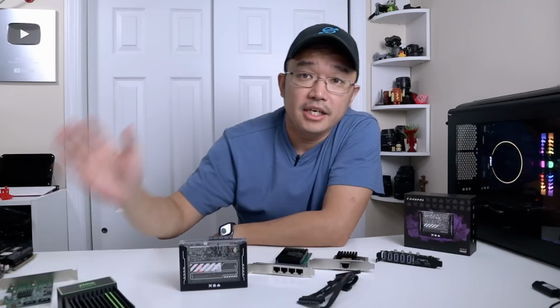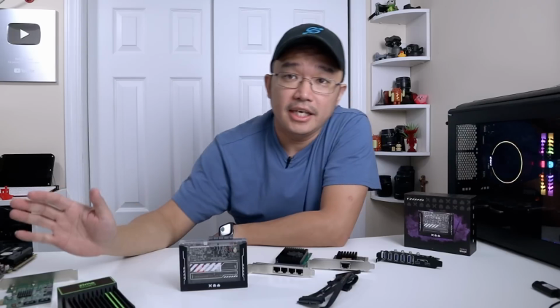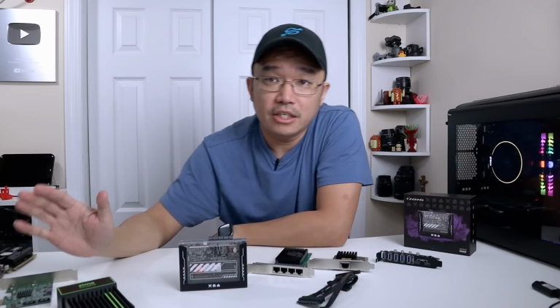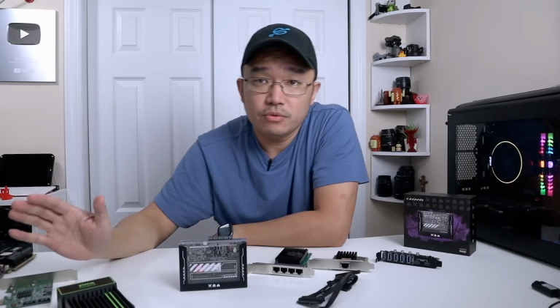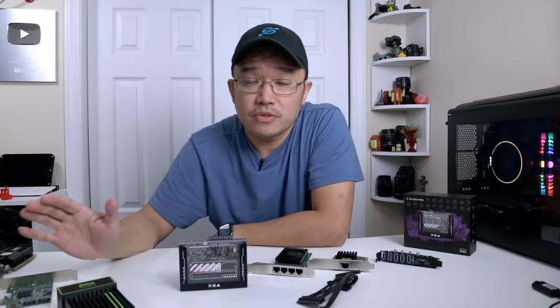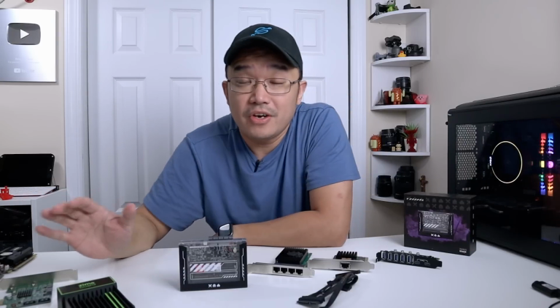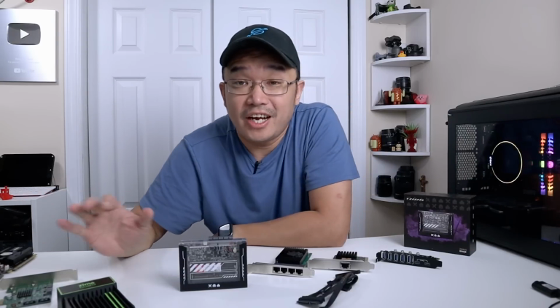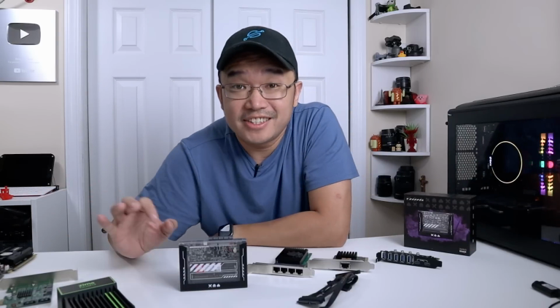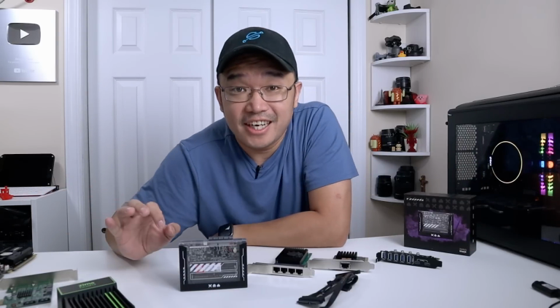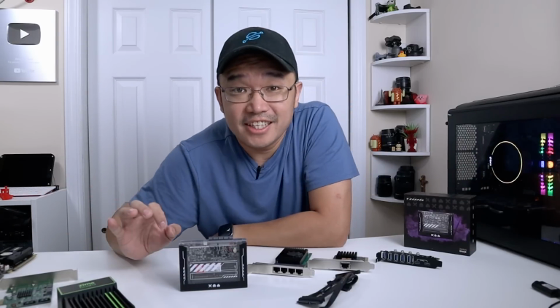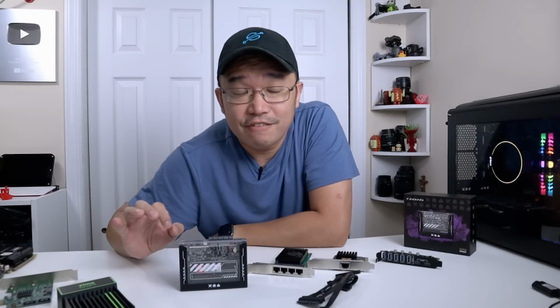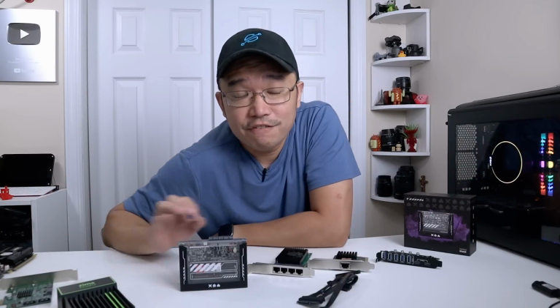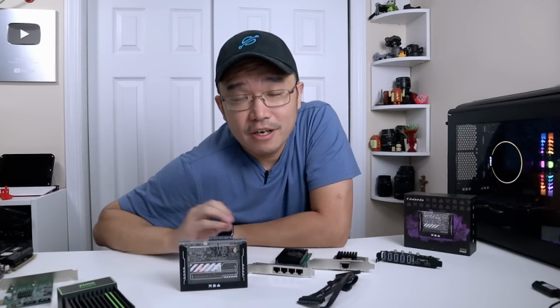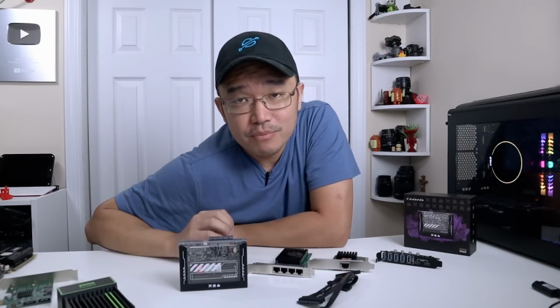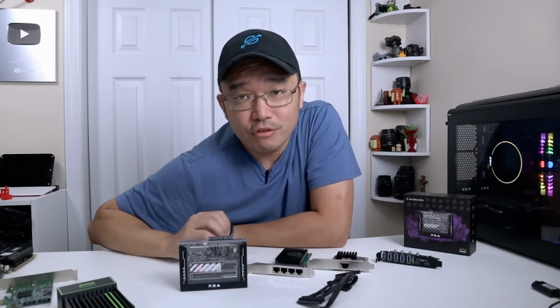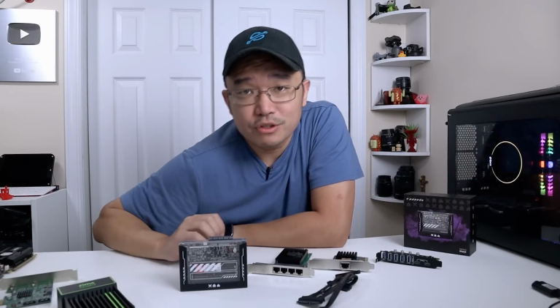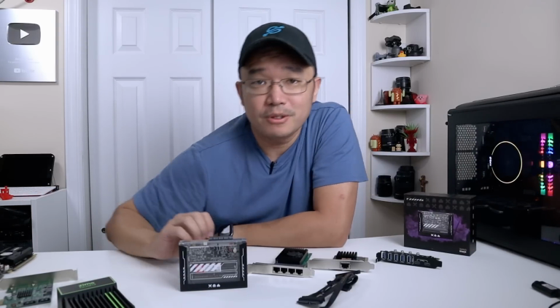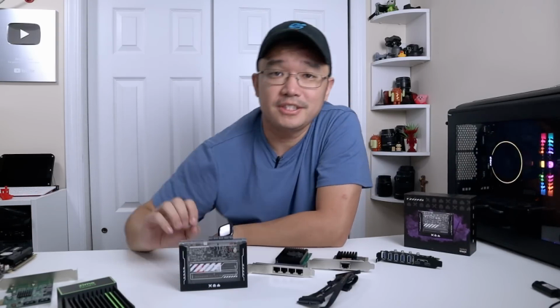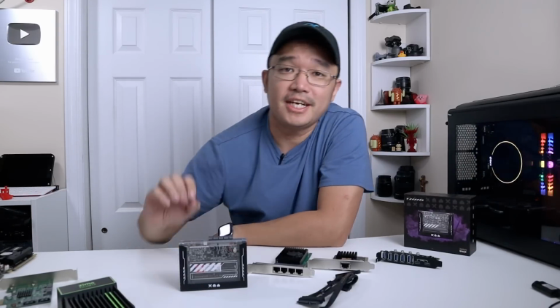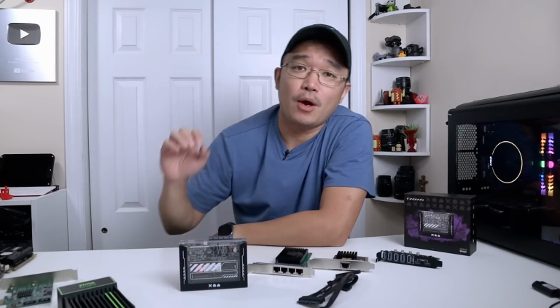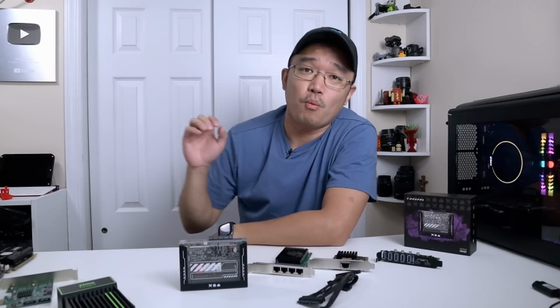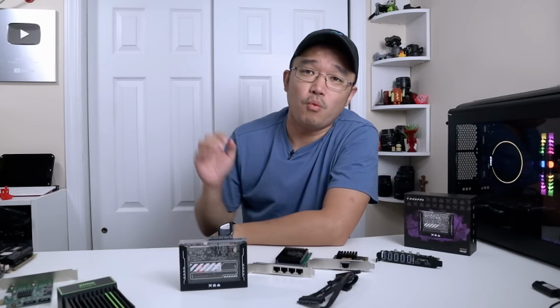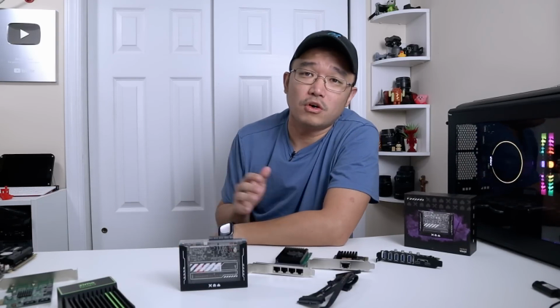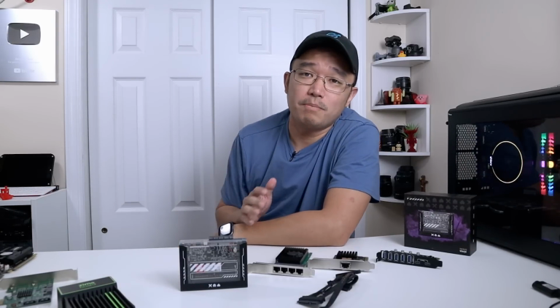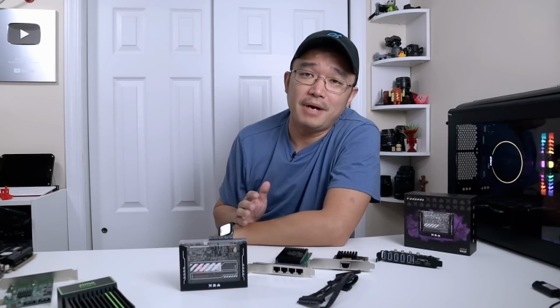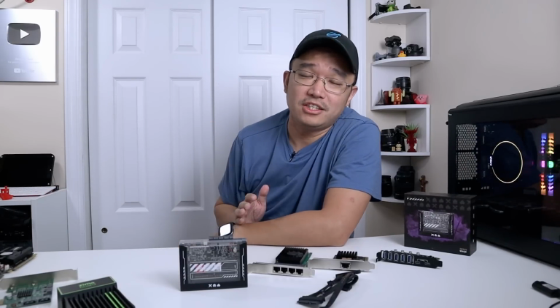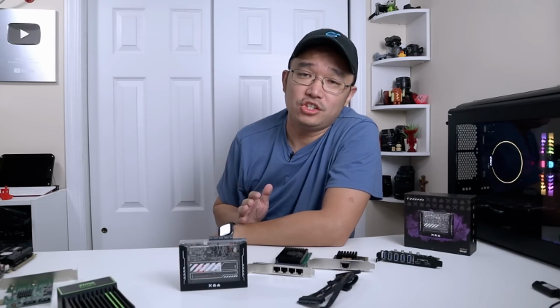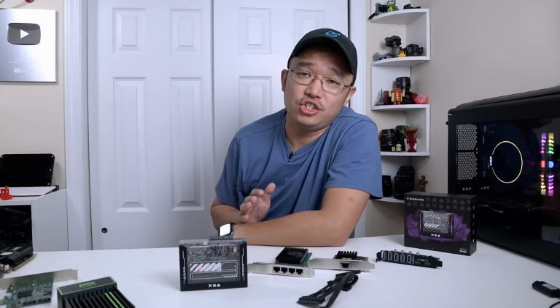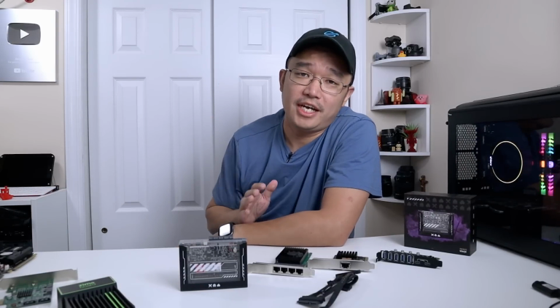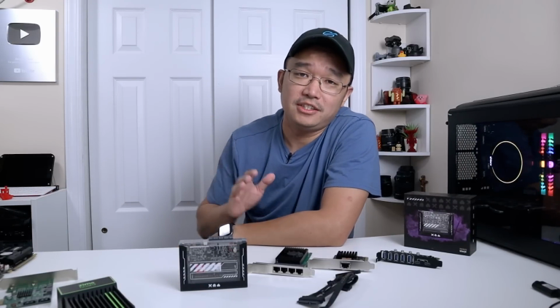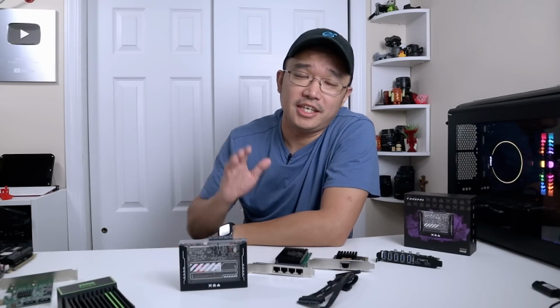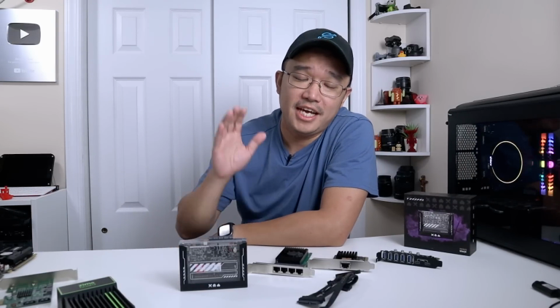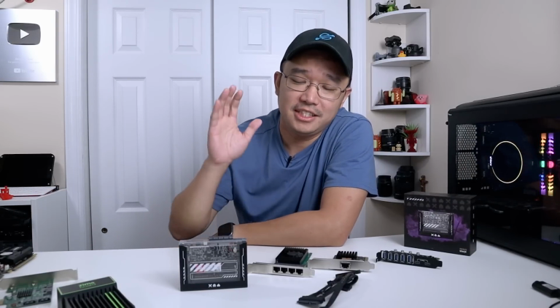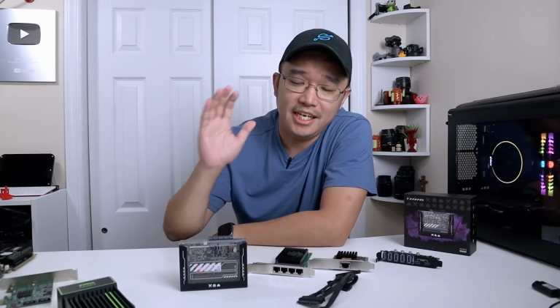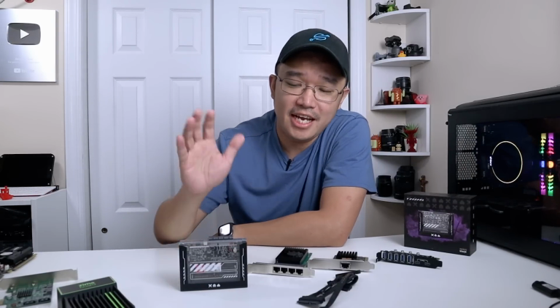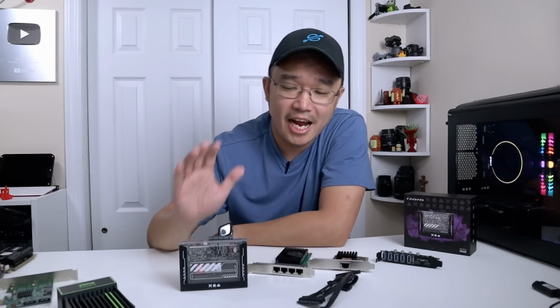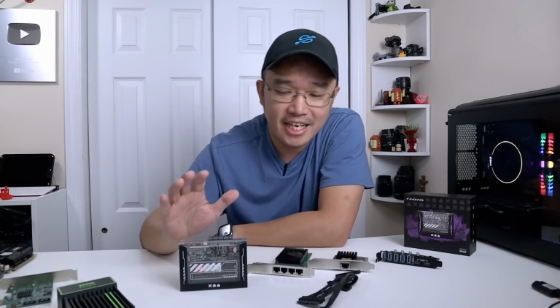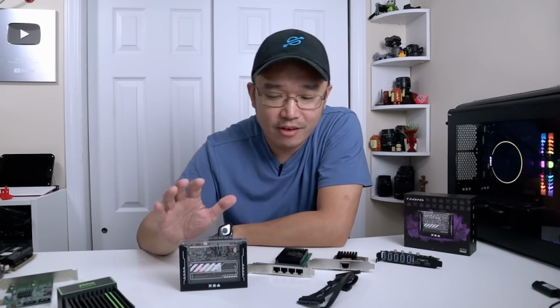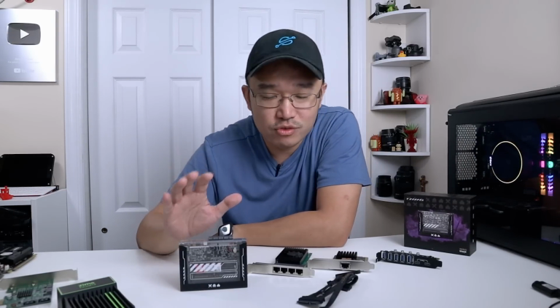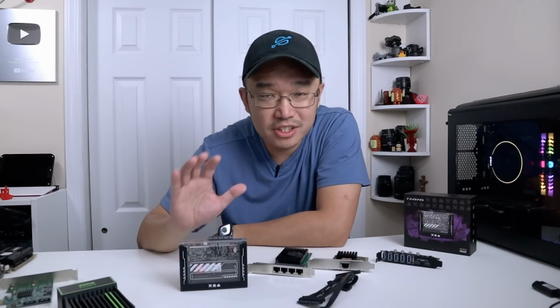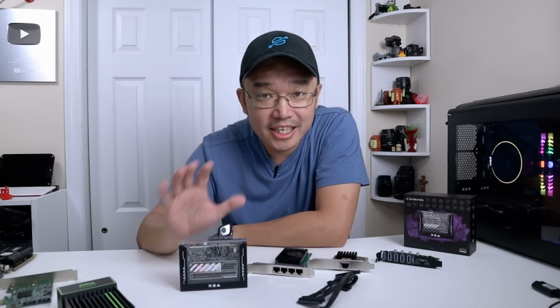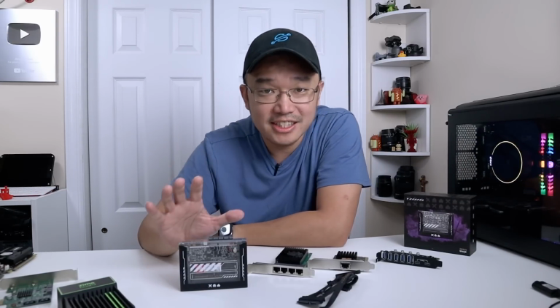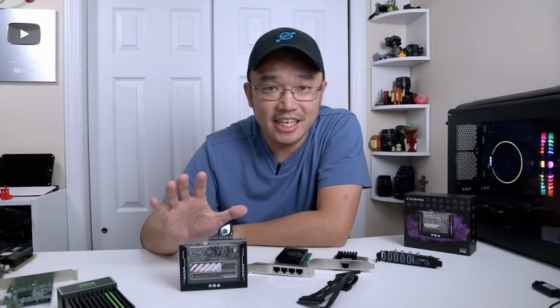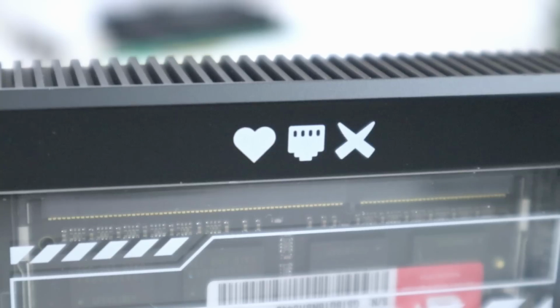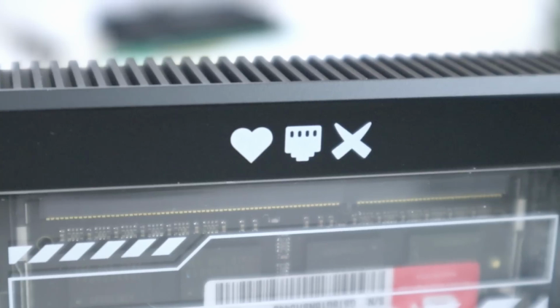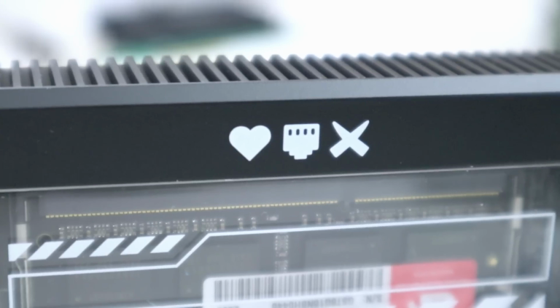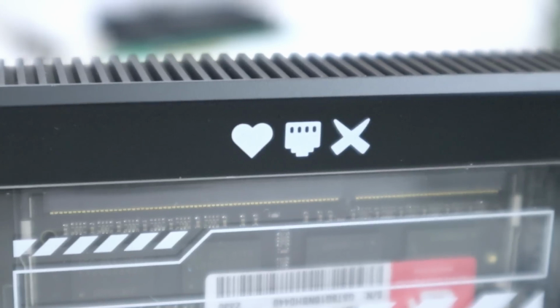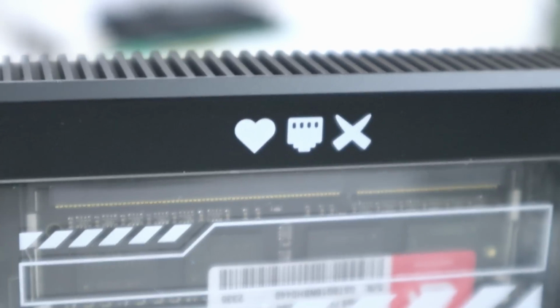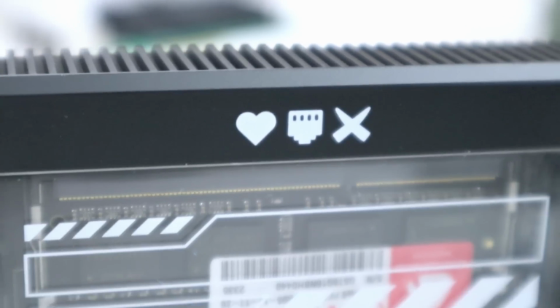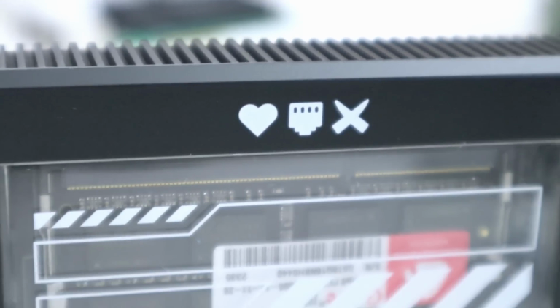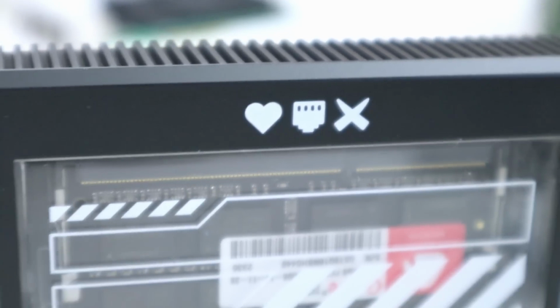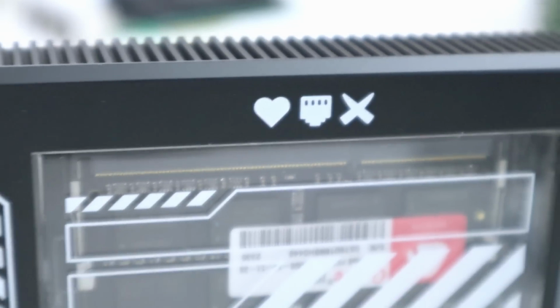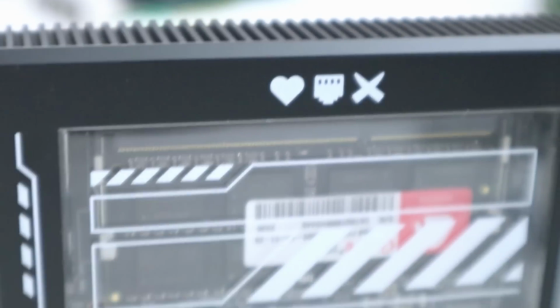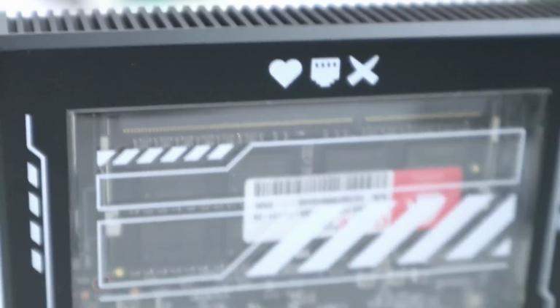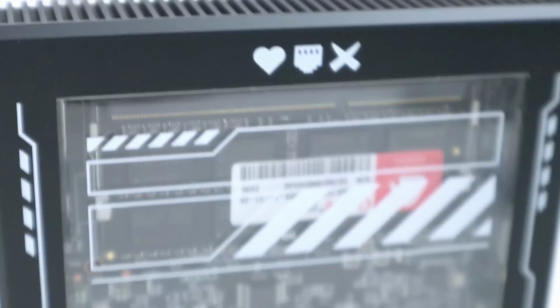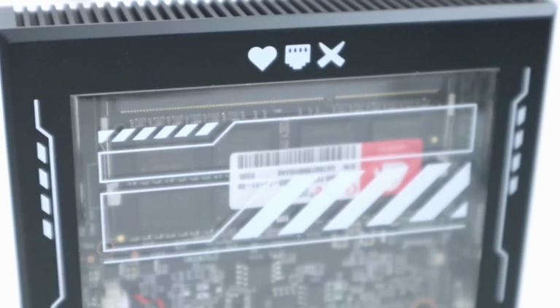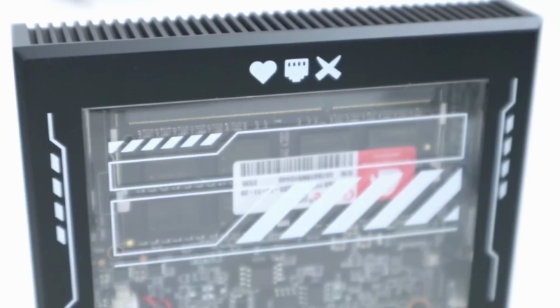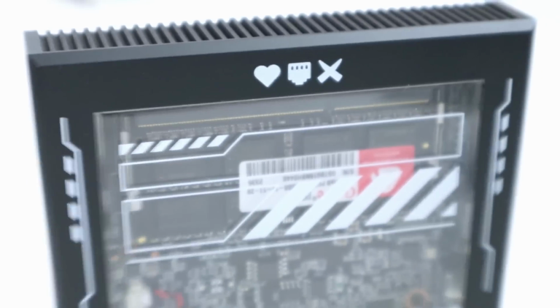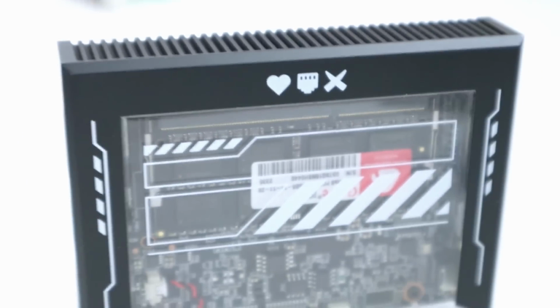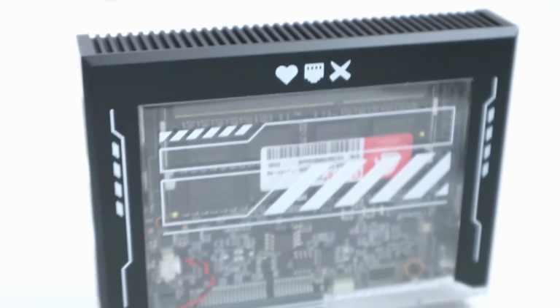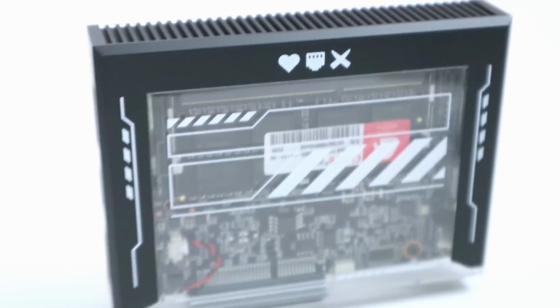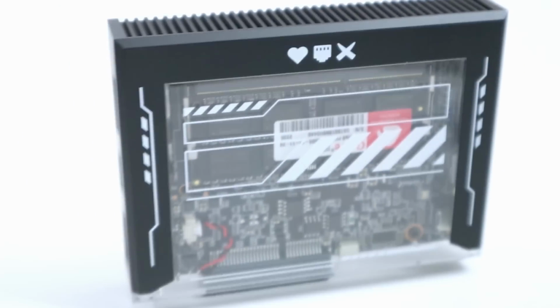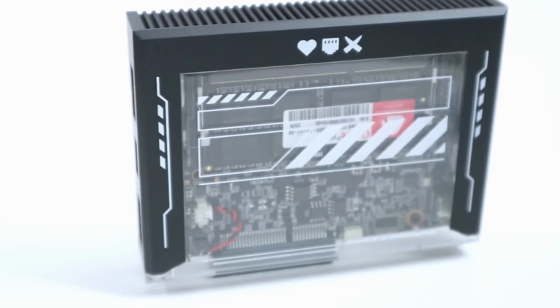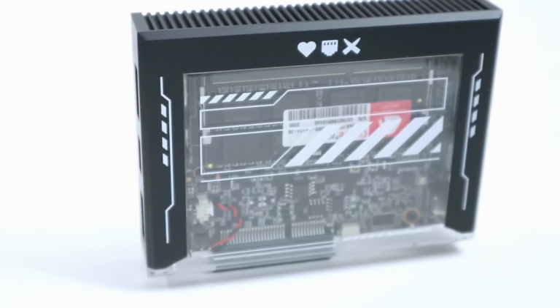Hey guys, what's going on? It's Don here from Nova Spirit Tech, welcome back to the channel. Today I've got a really exciting product to show you guys, which is the Zima Blade.